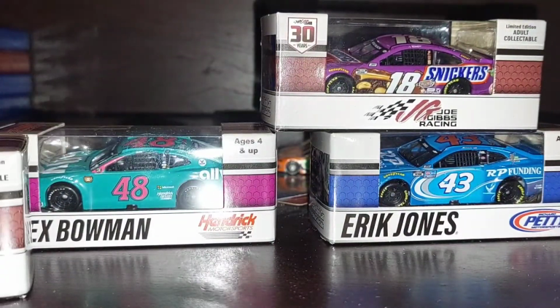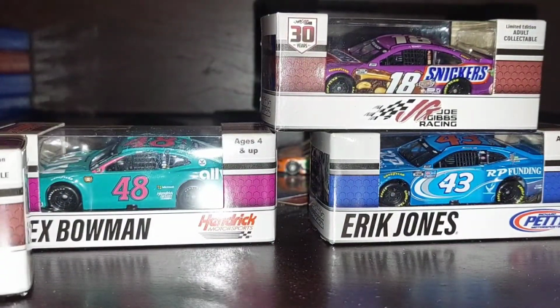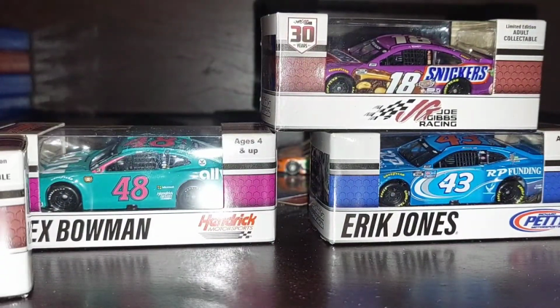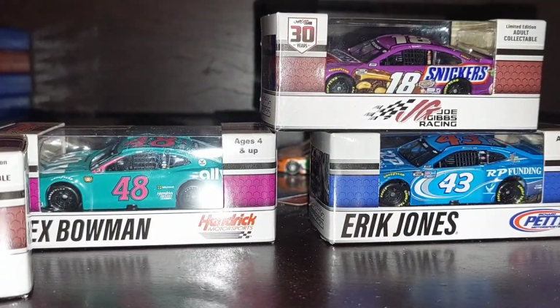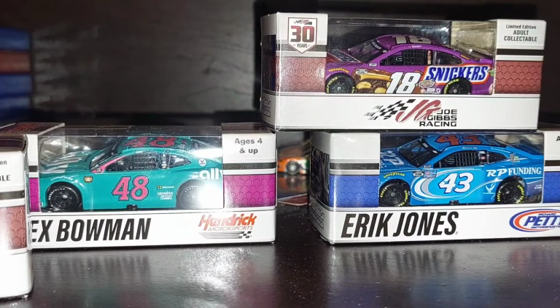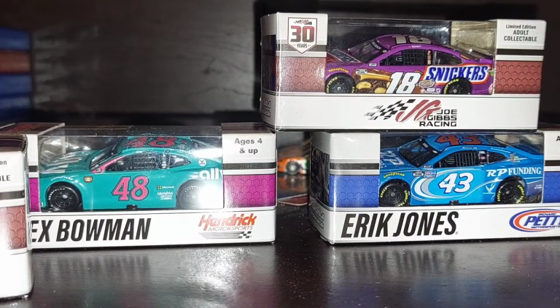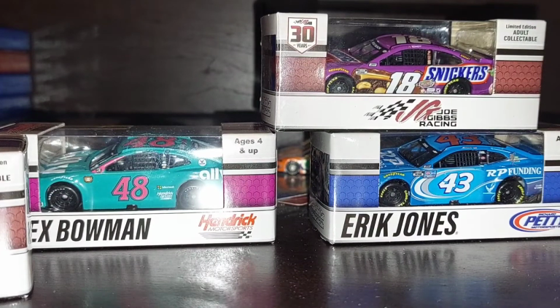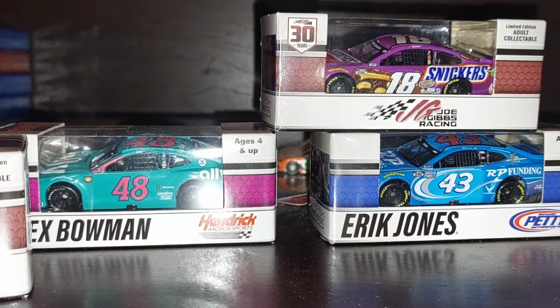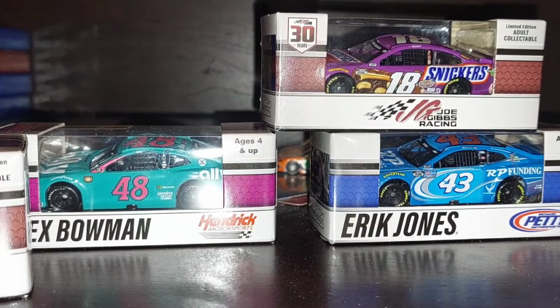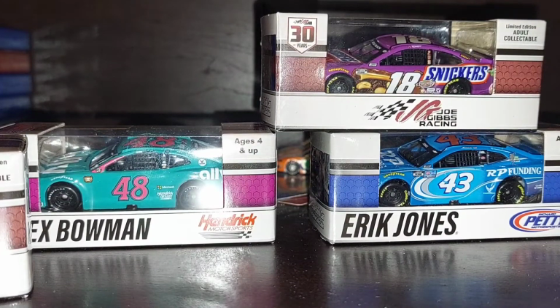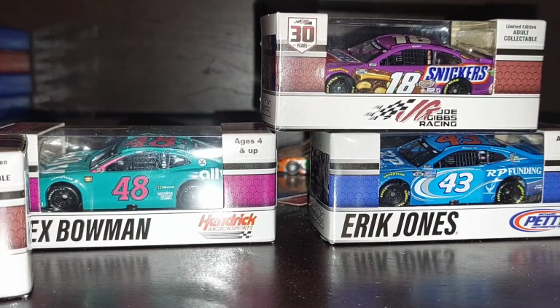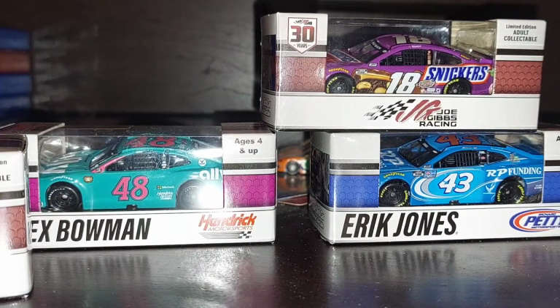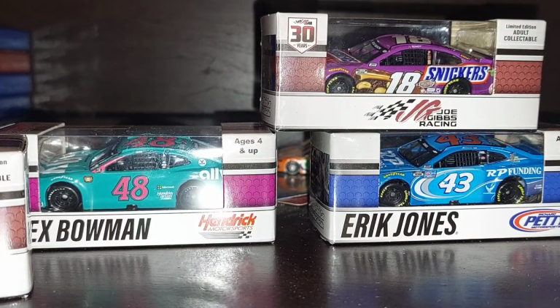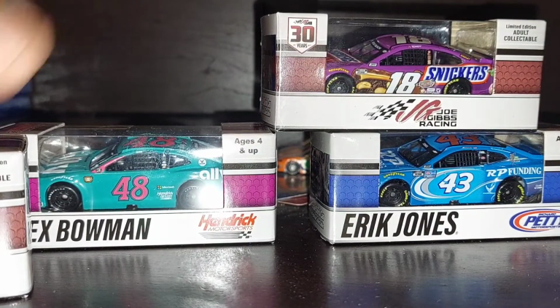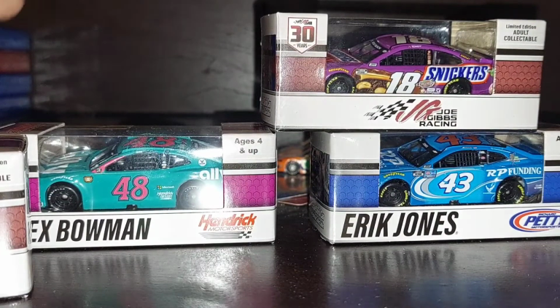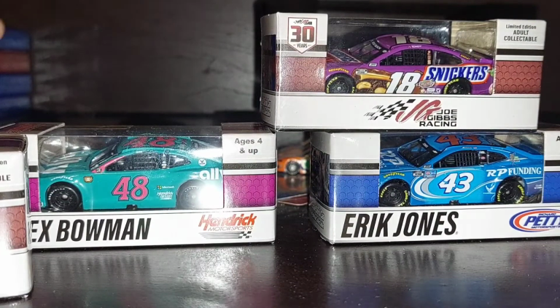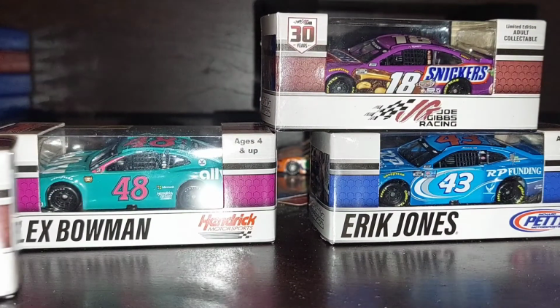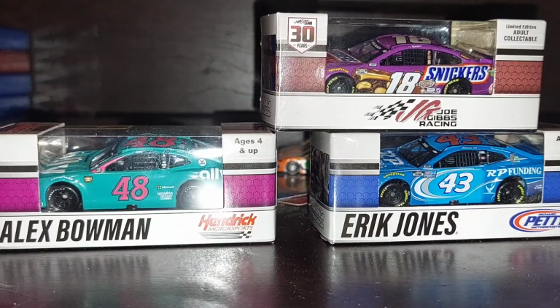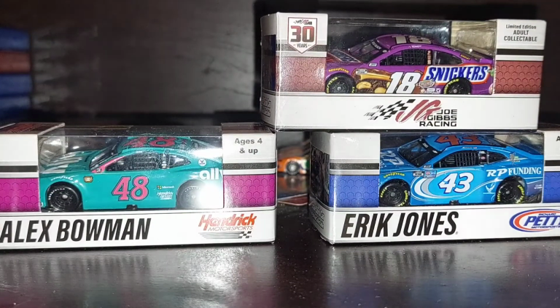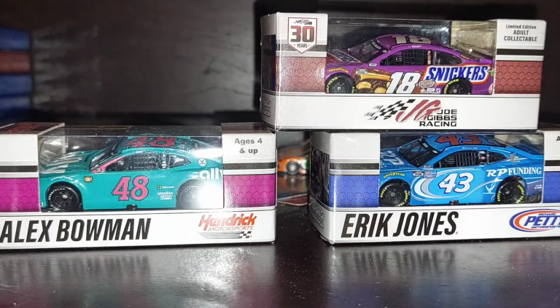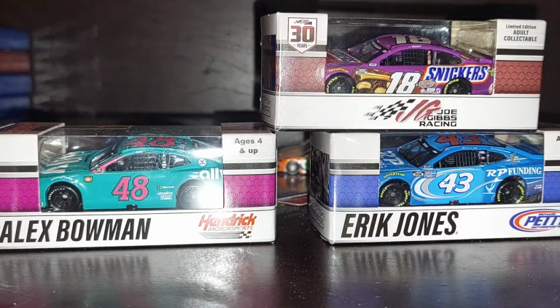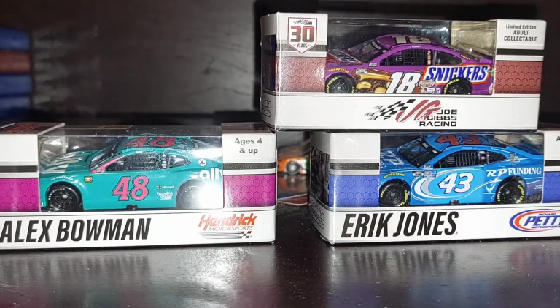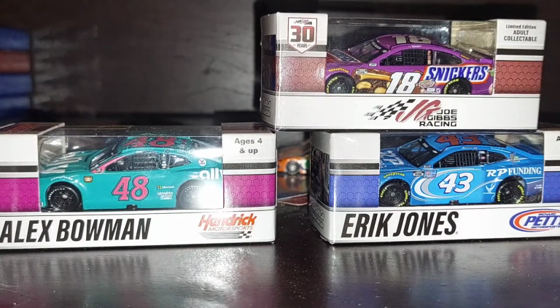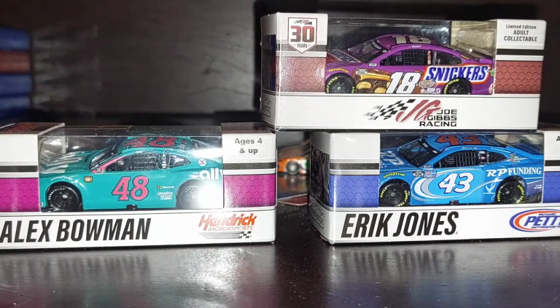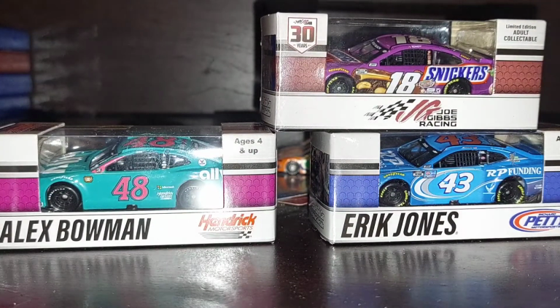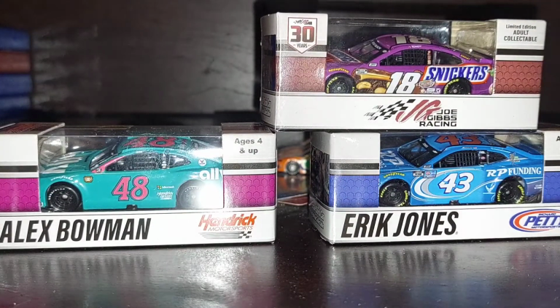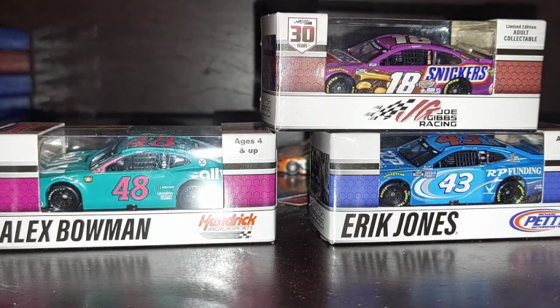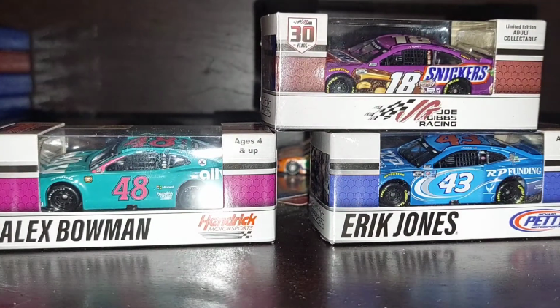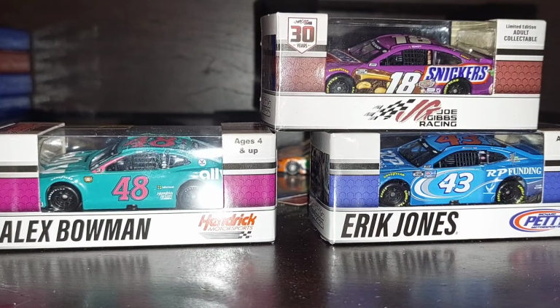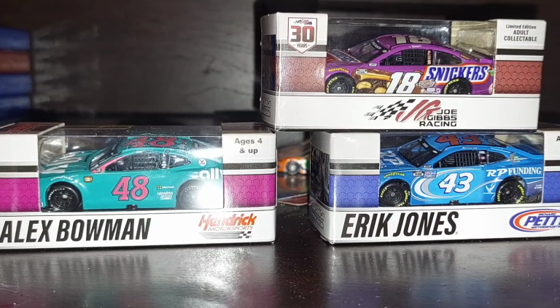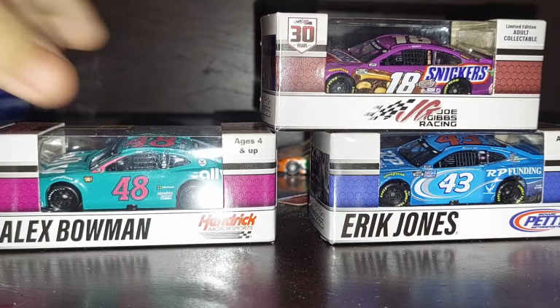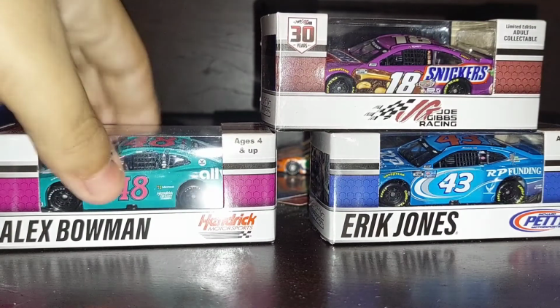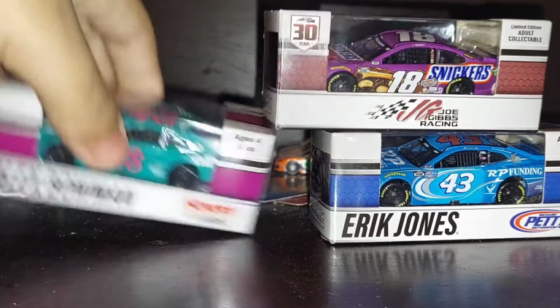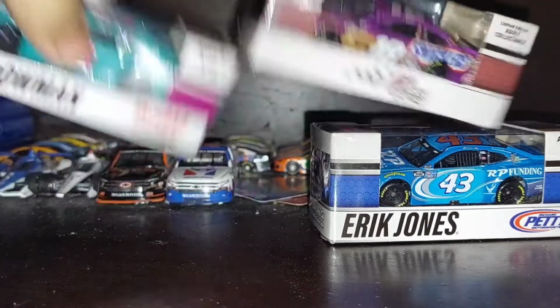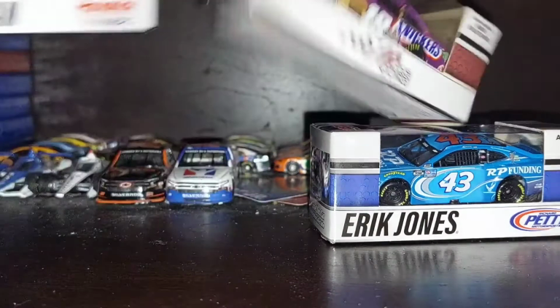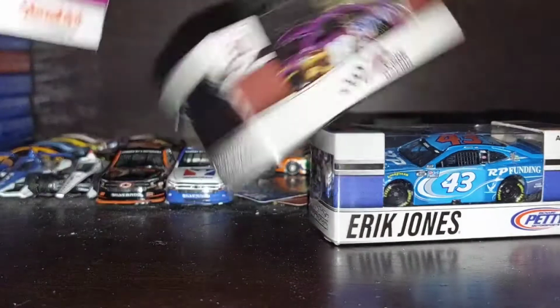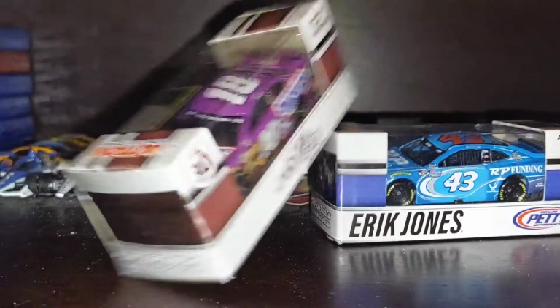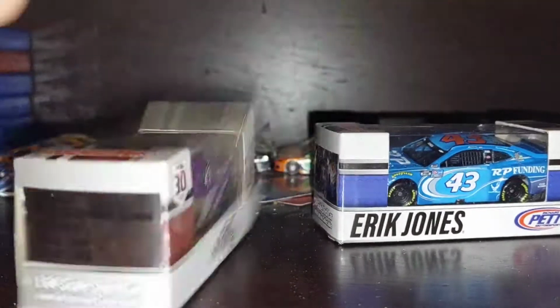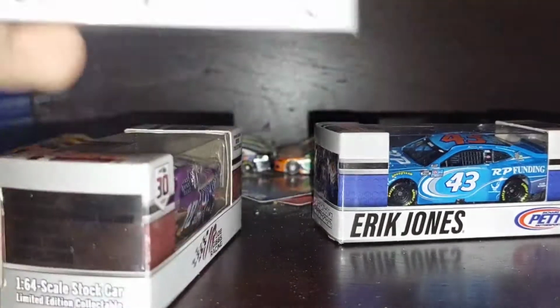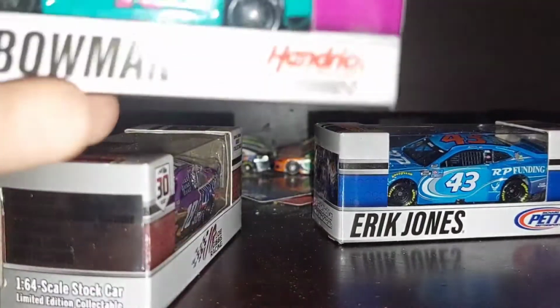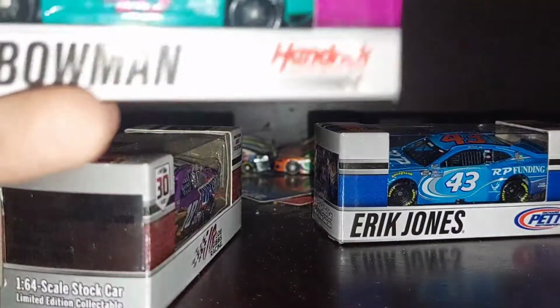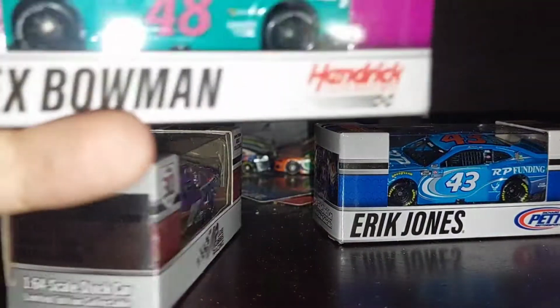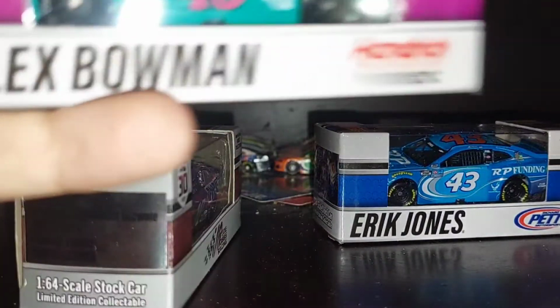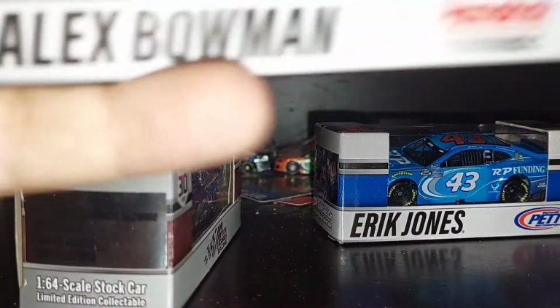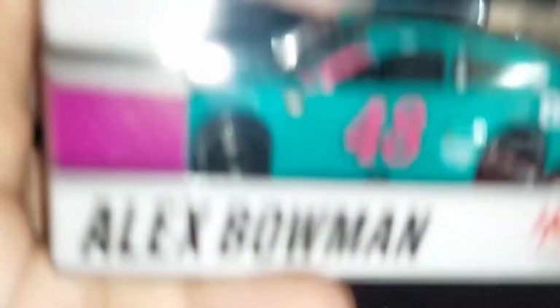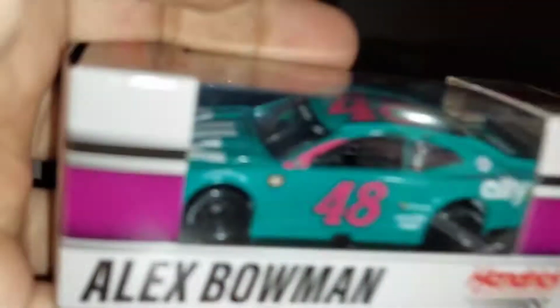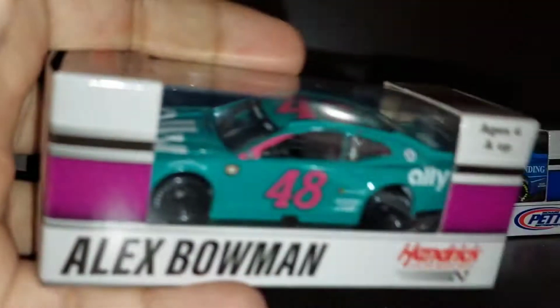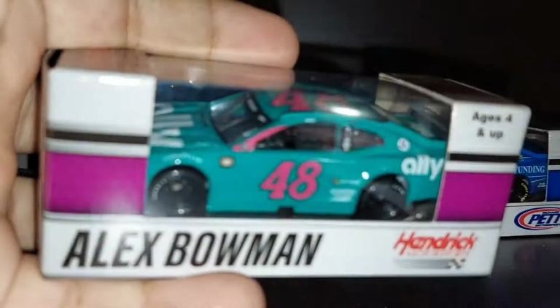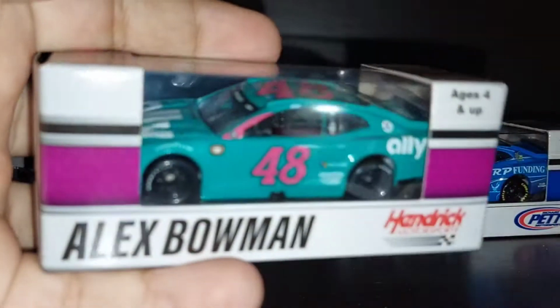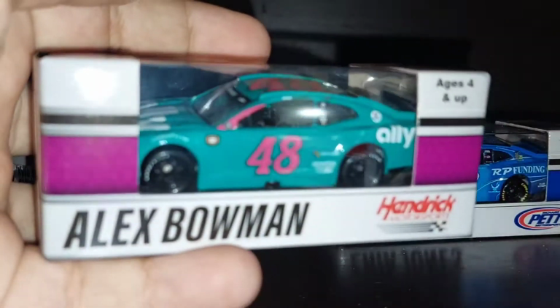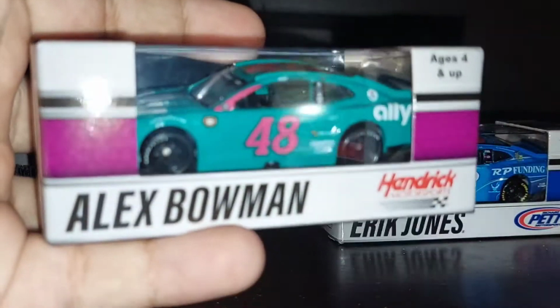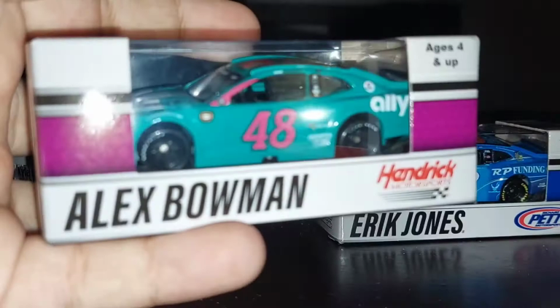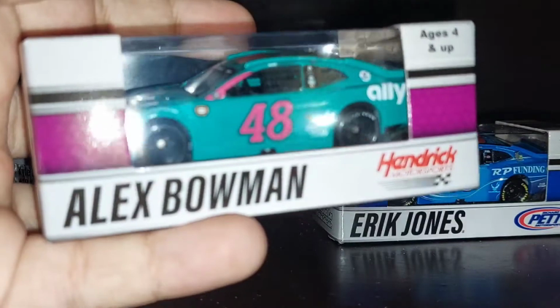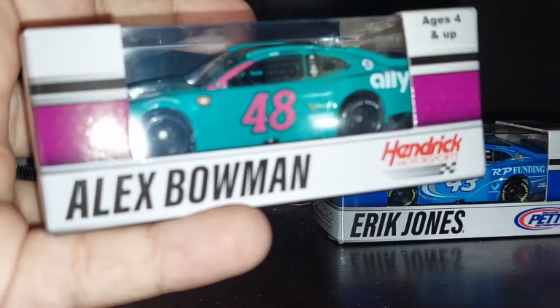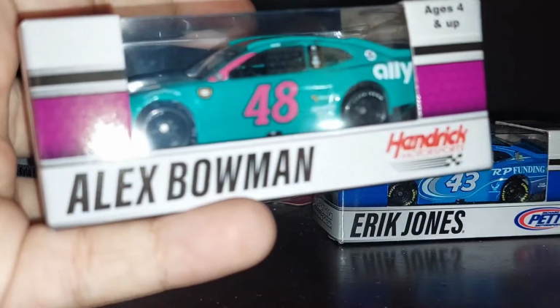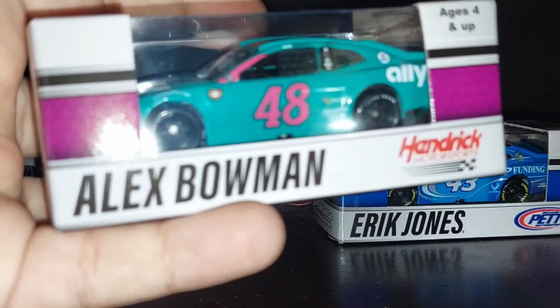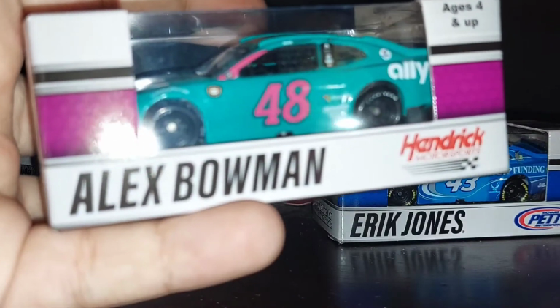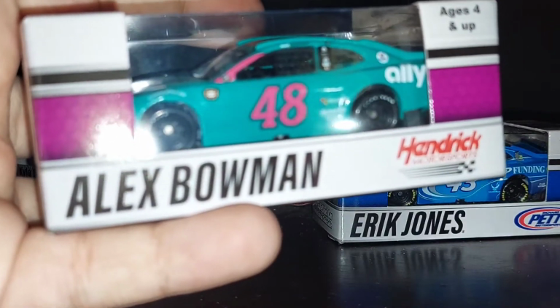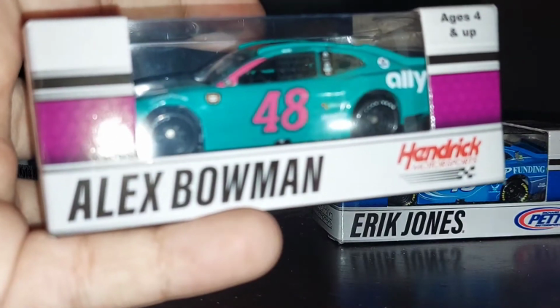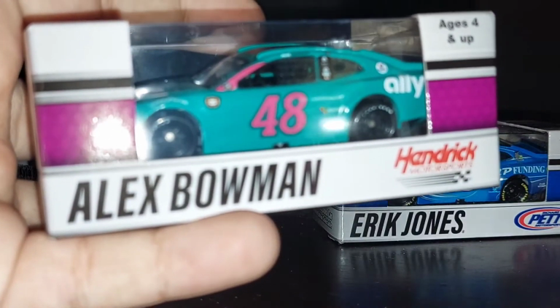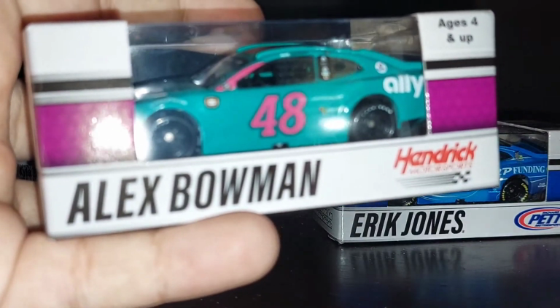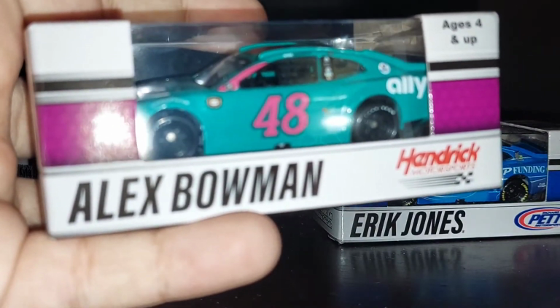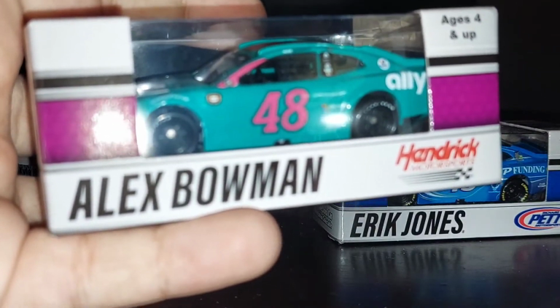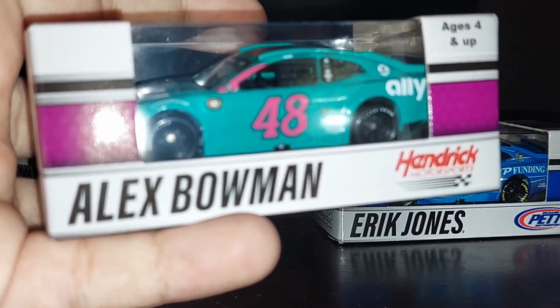Alright, the next car we're going to open is Alex Bowman's number 48 throwback car.